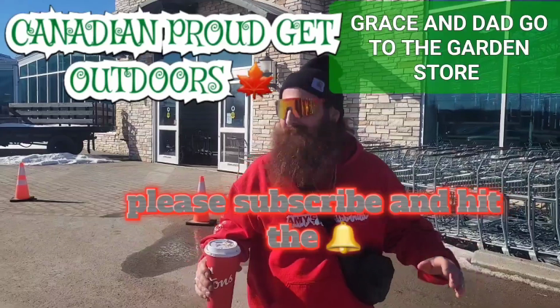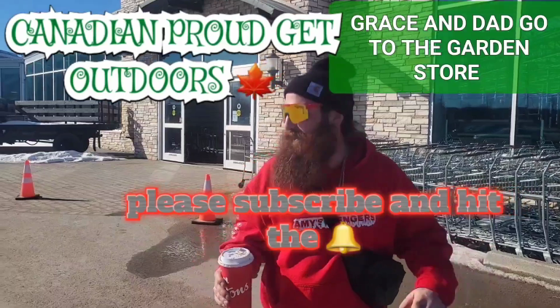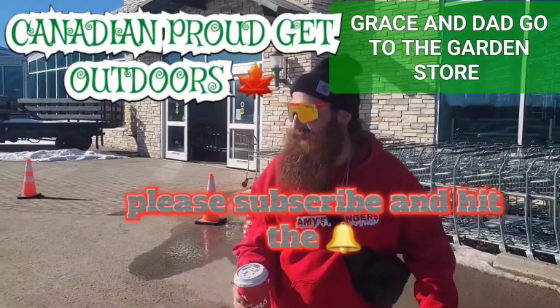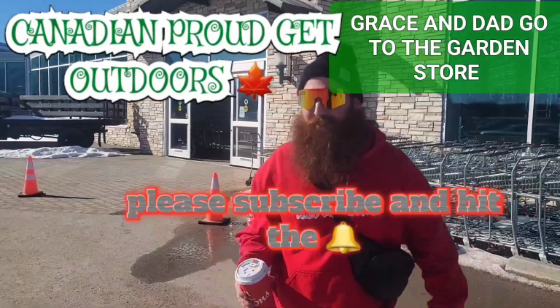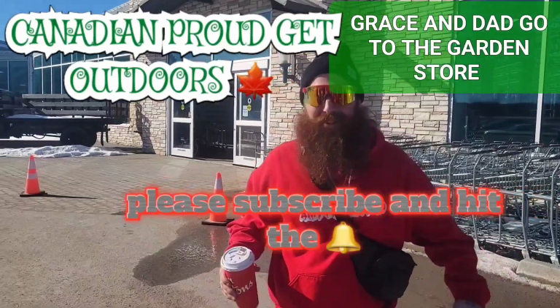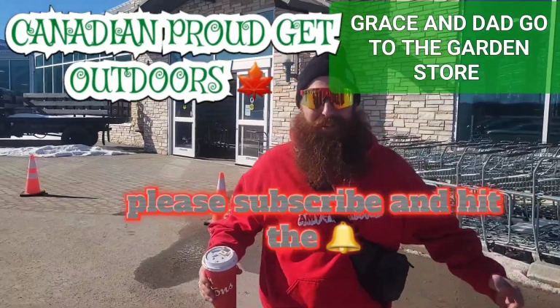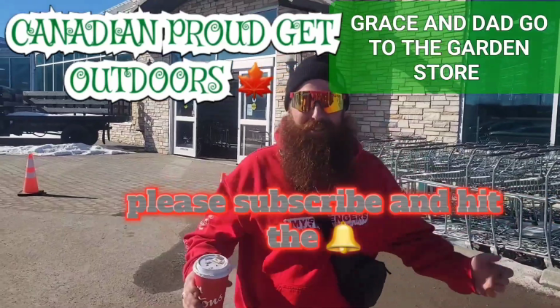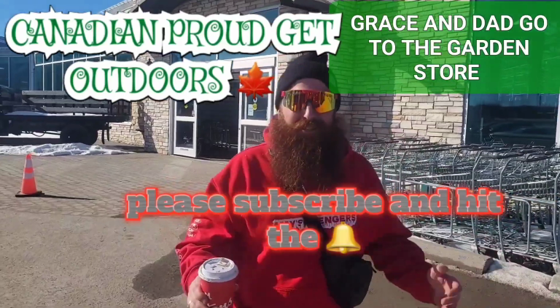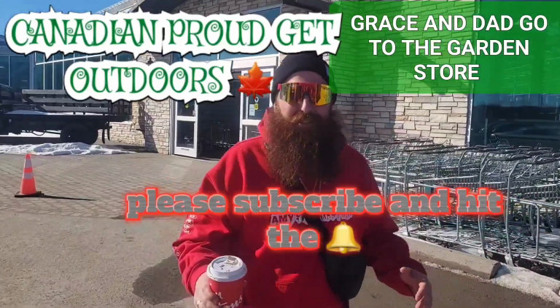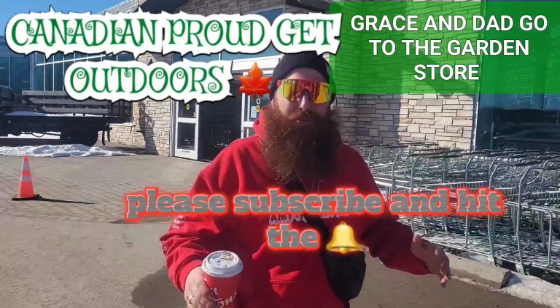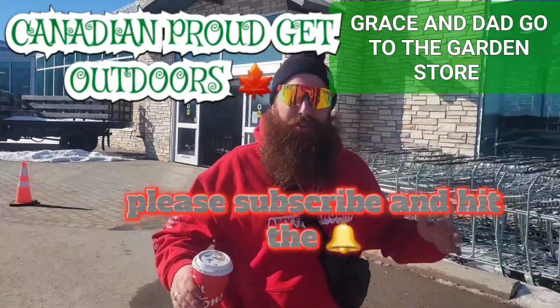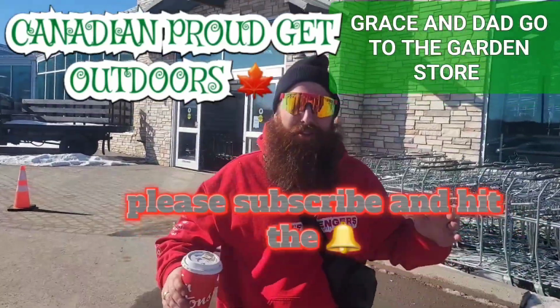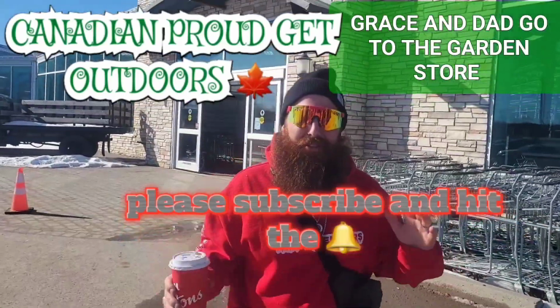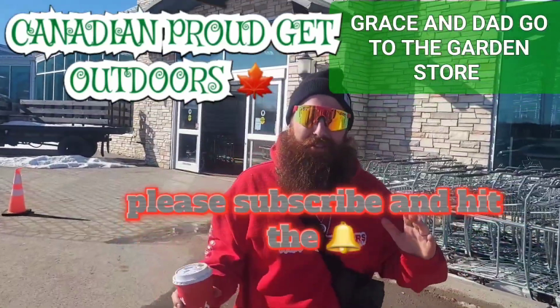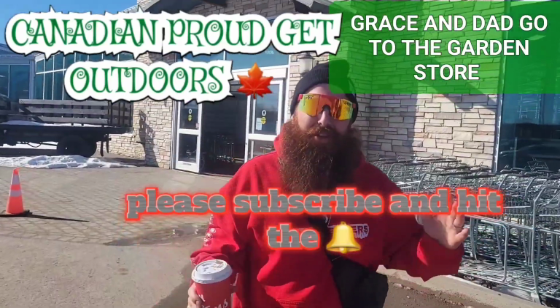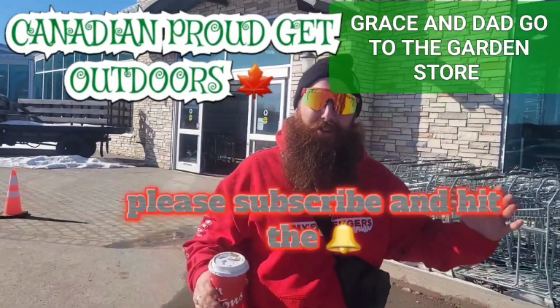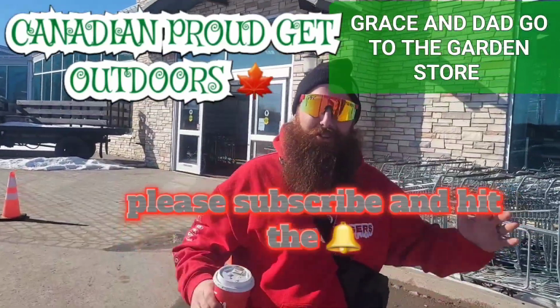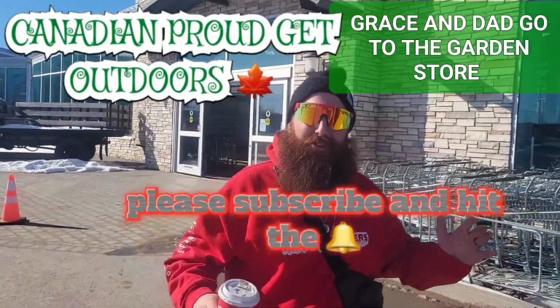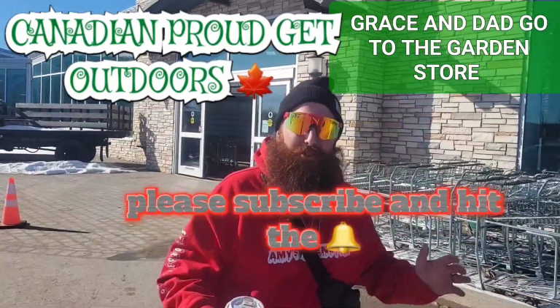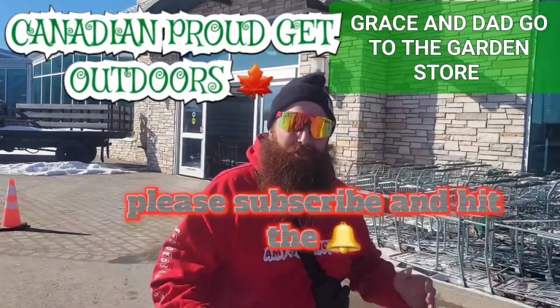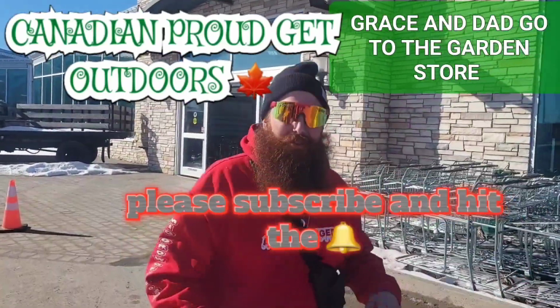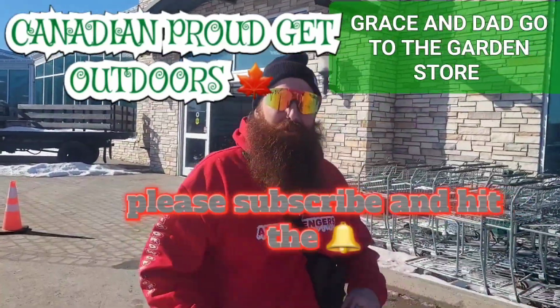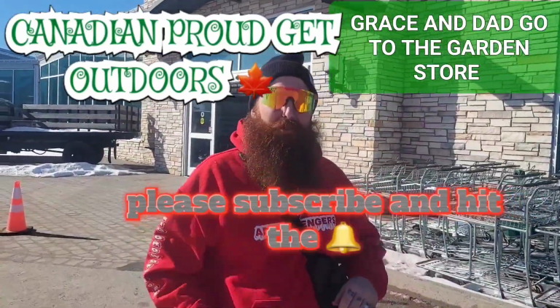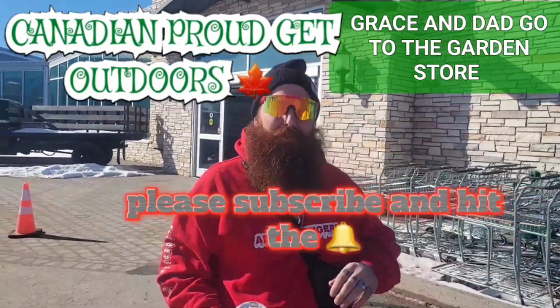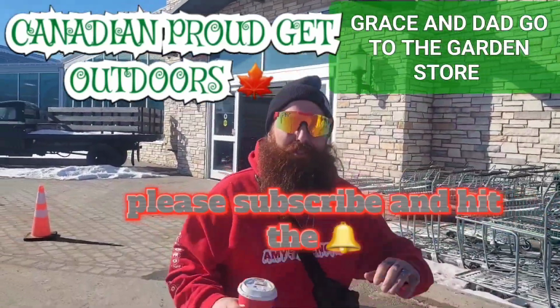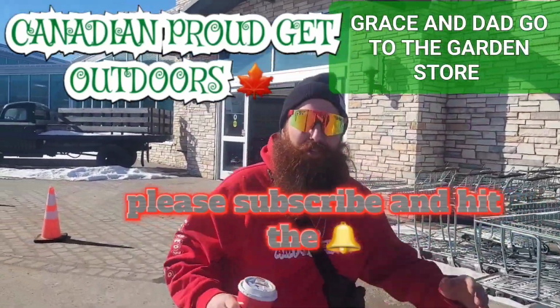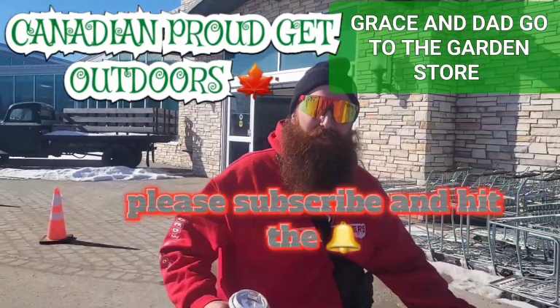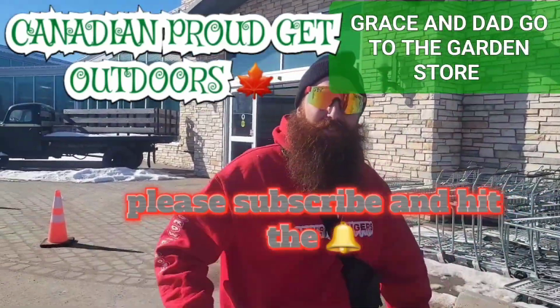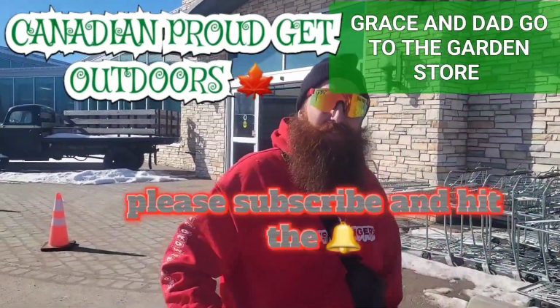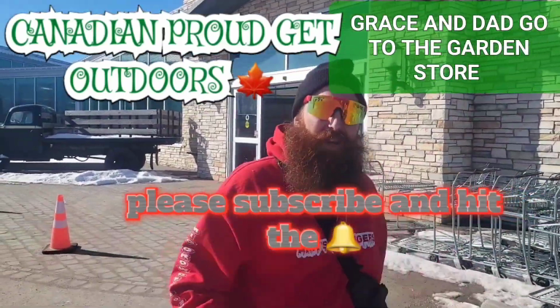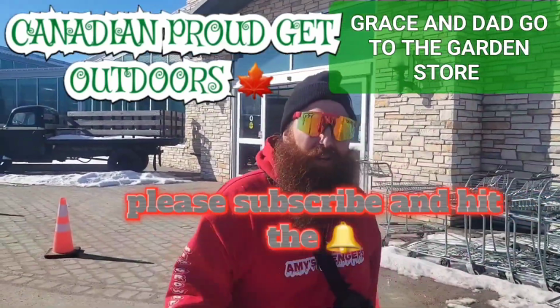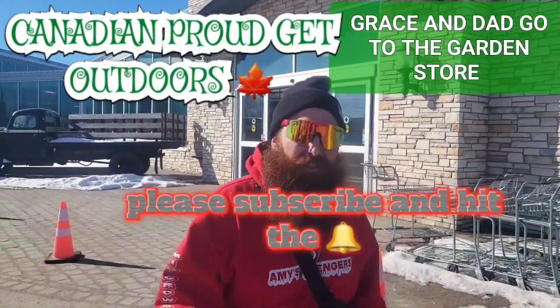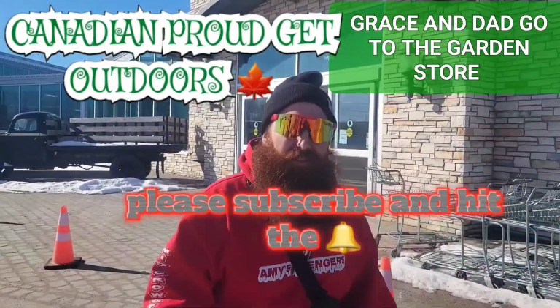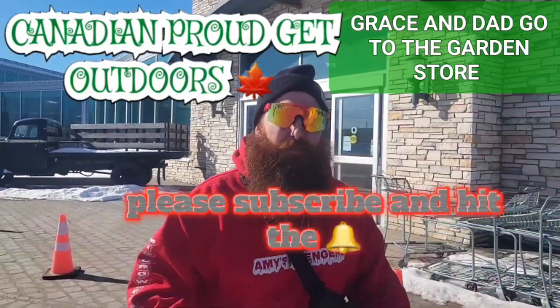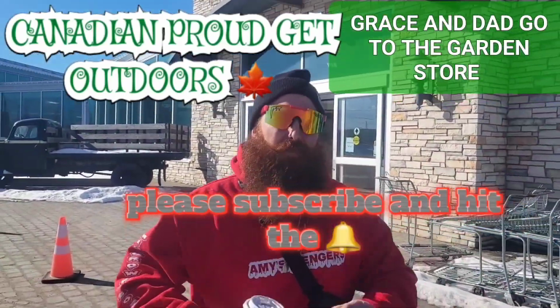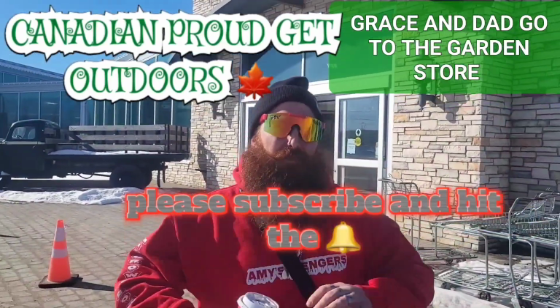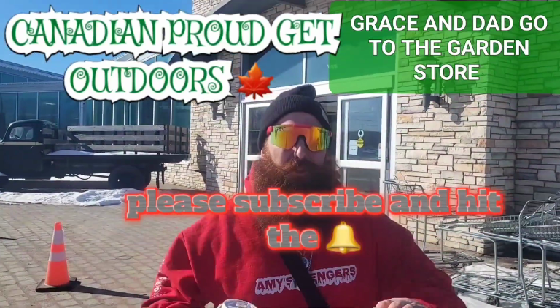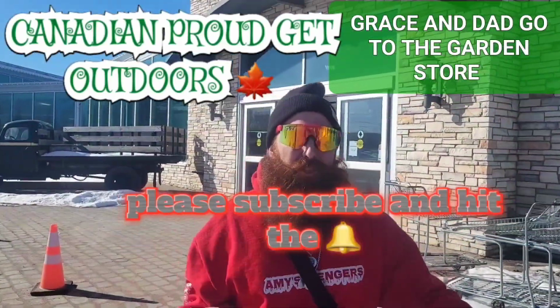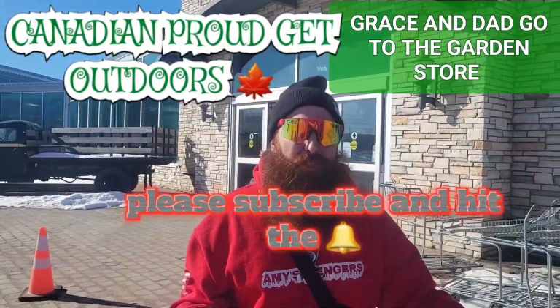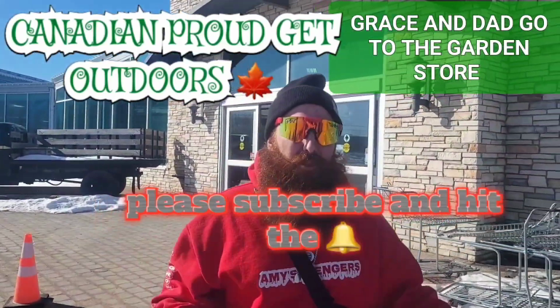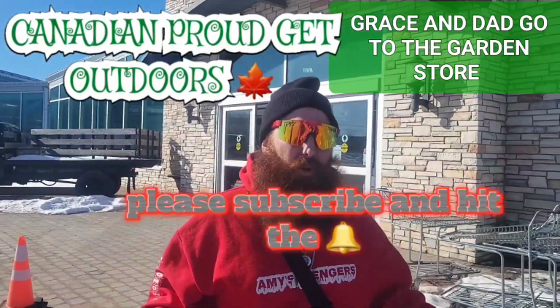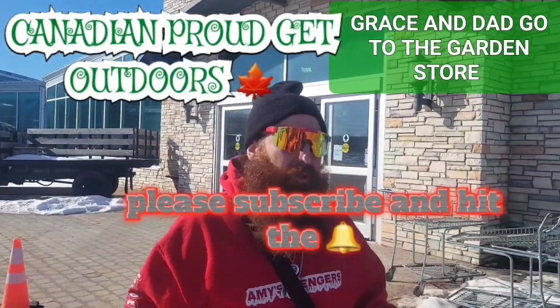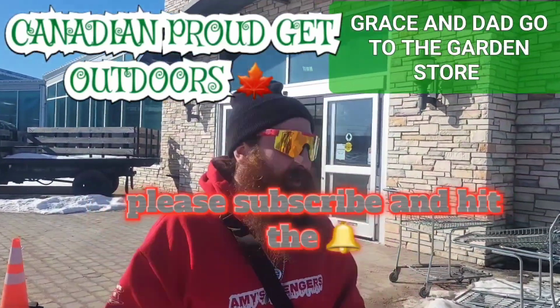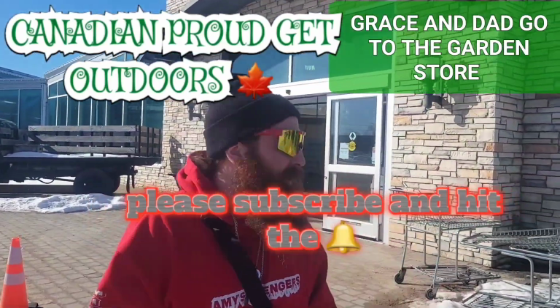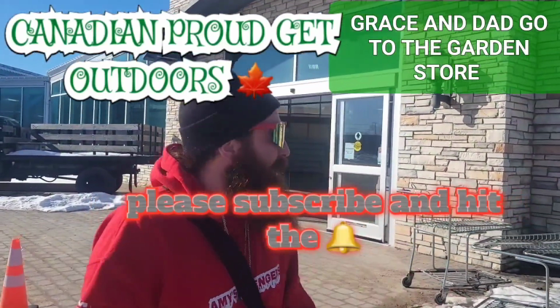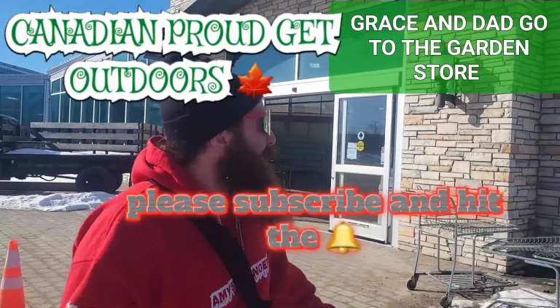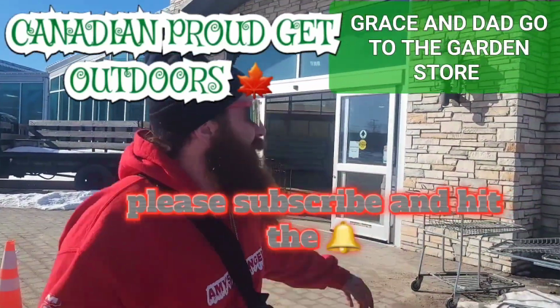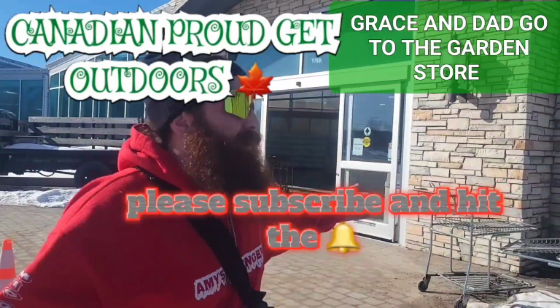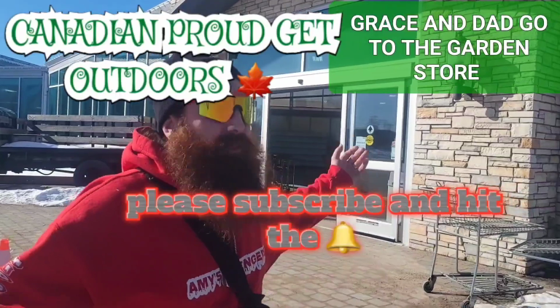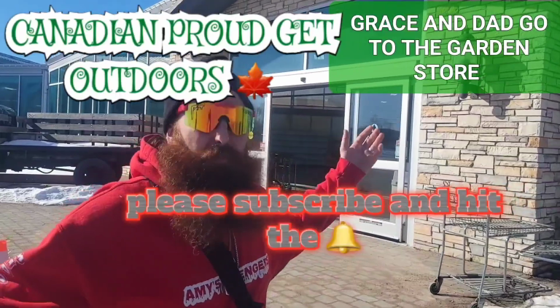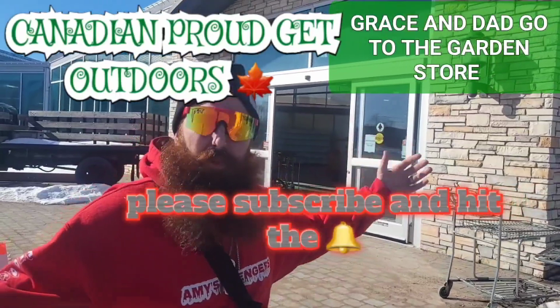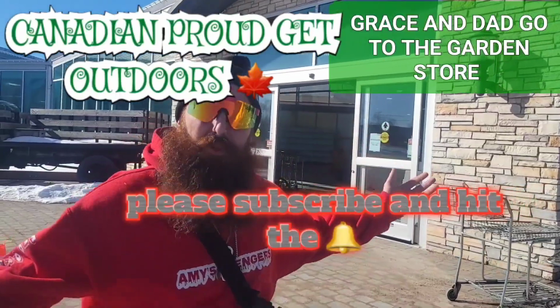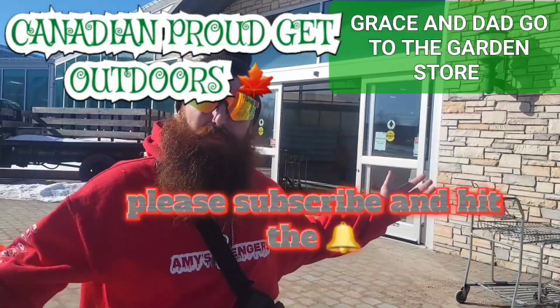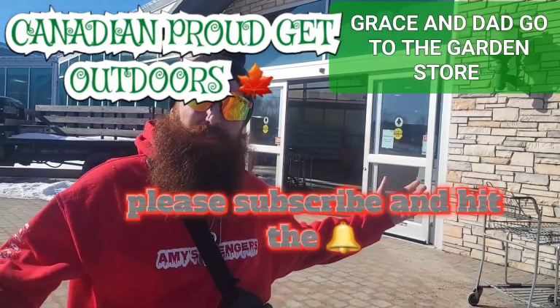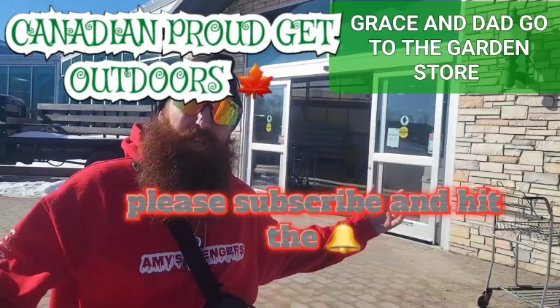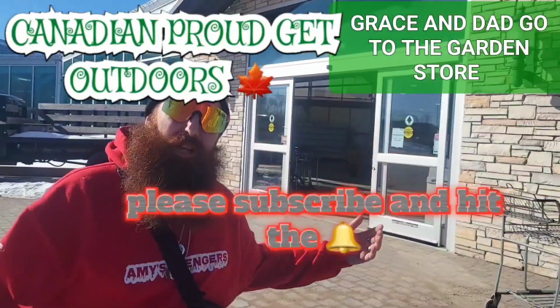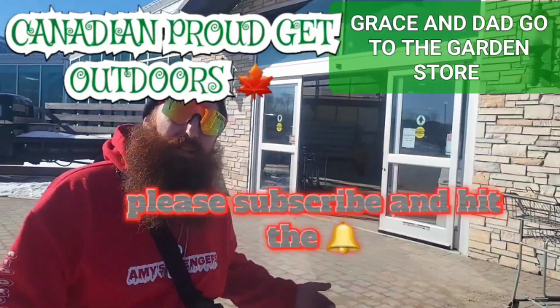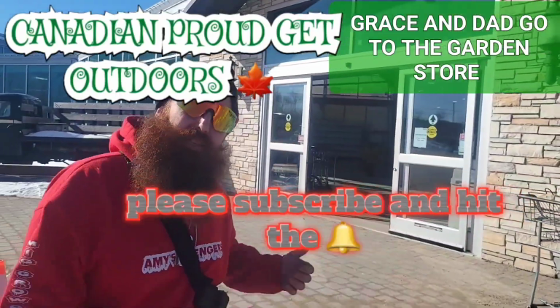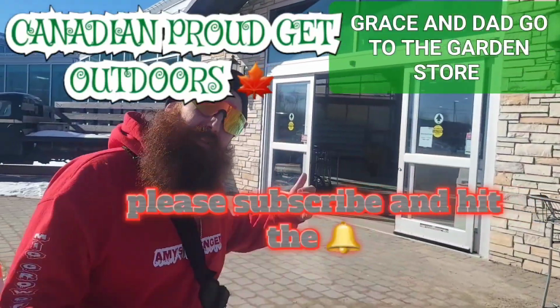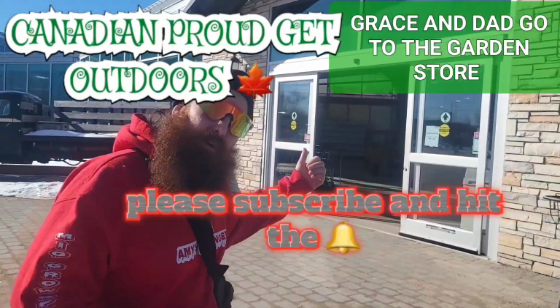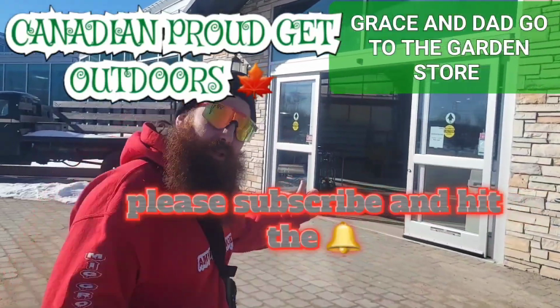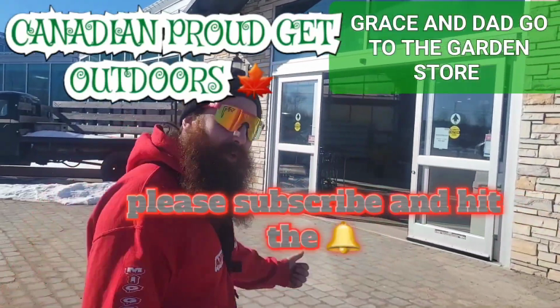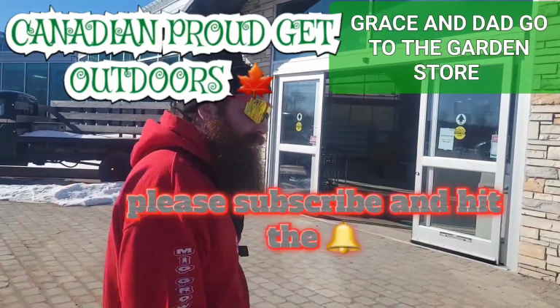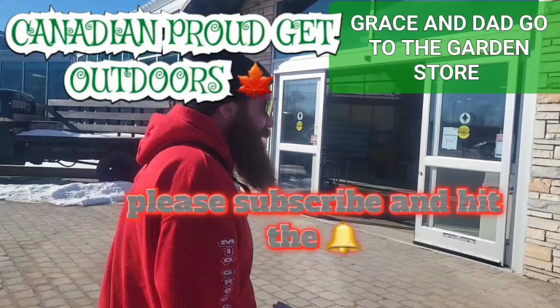Alright guys, here we are at the garden store. We've been stuck inside — it's been freezing cold — but it's a beautiful day, let's go look.